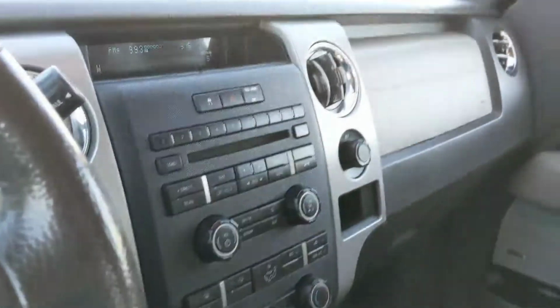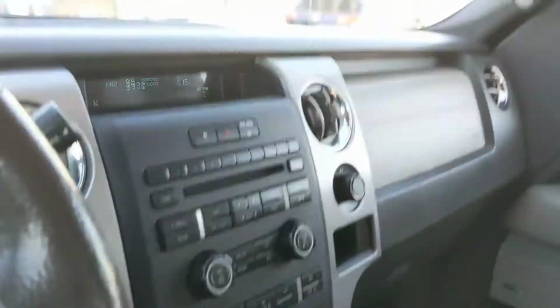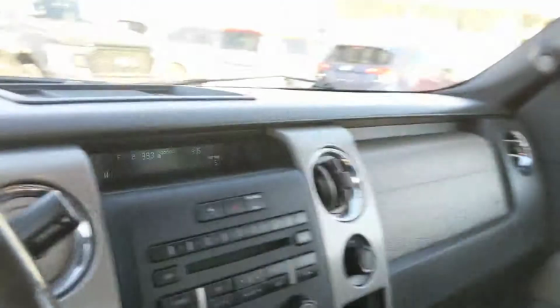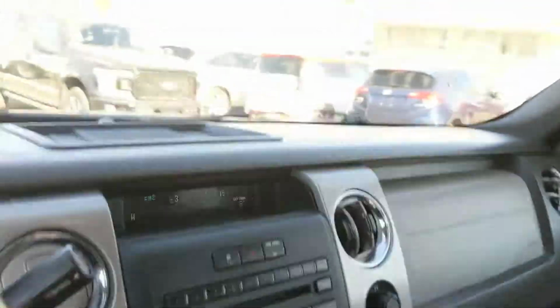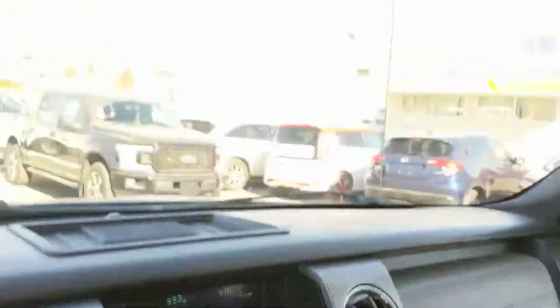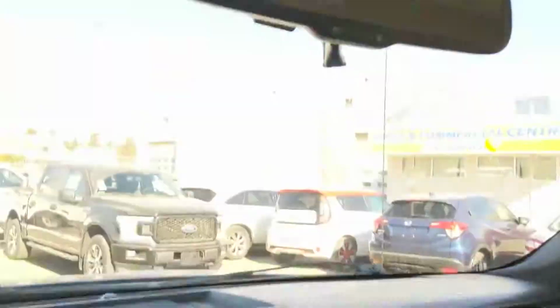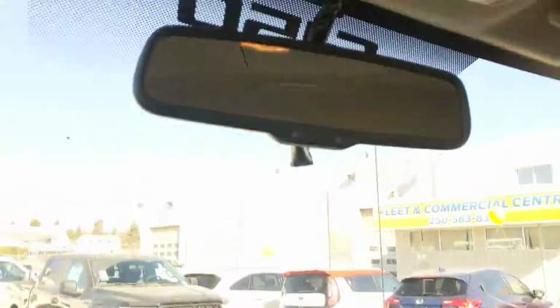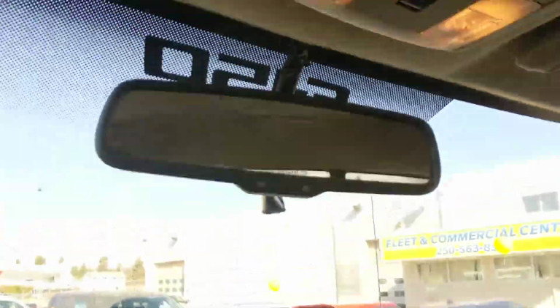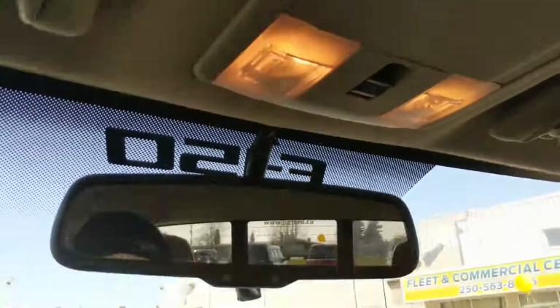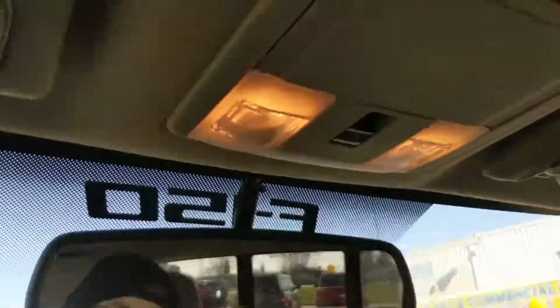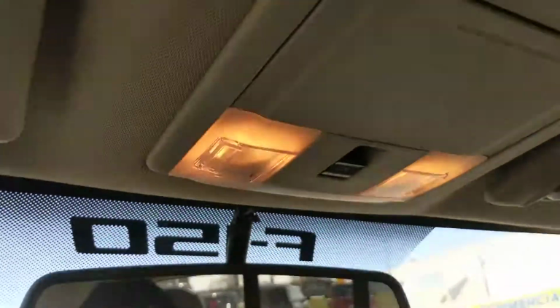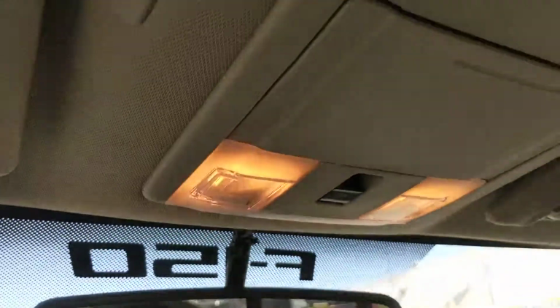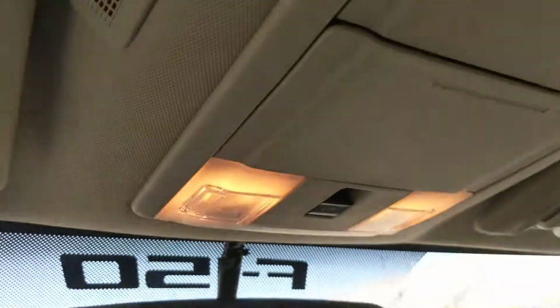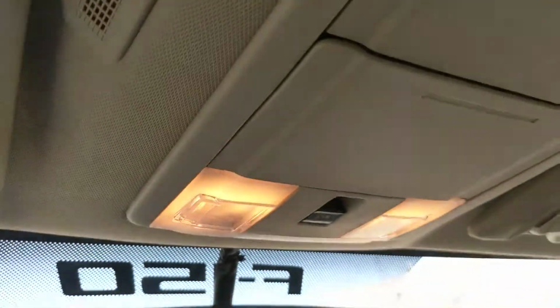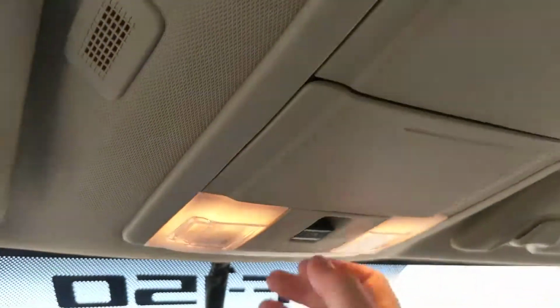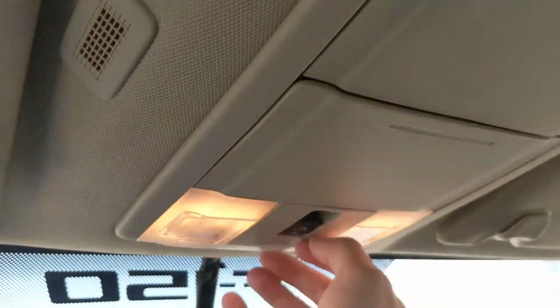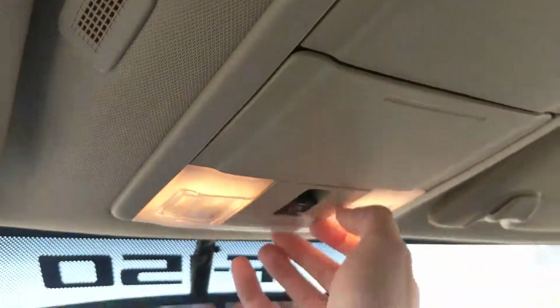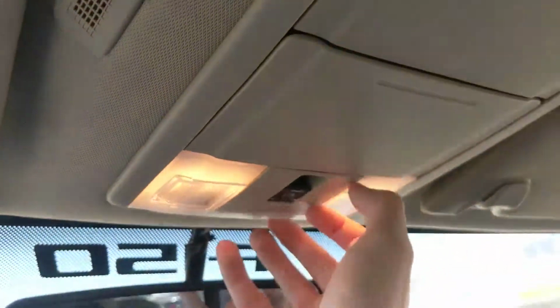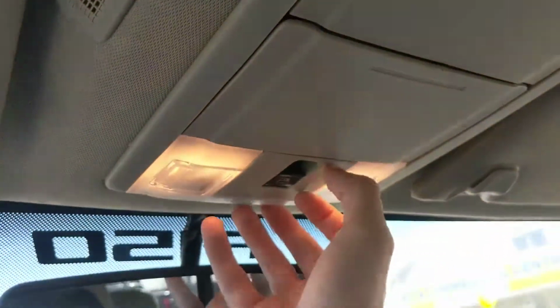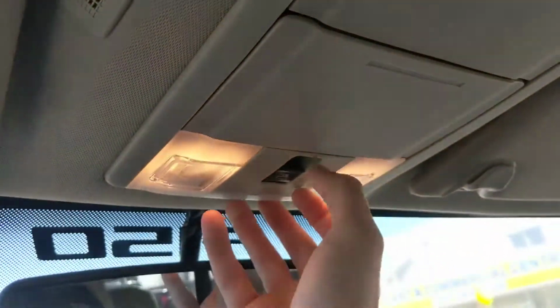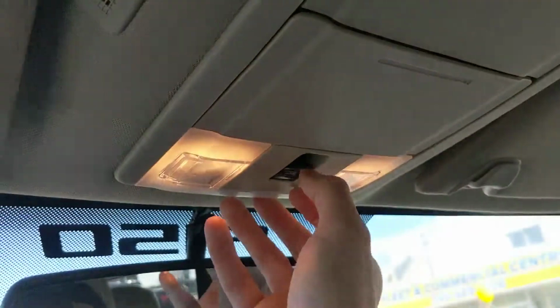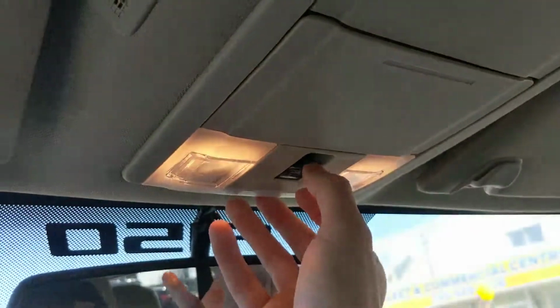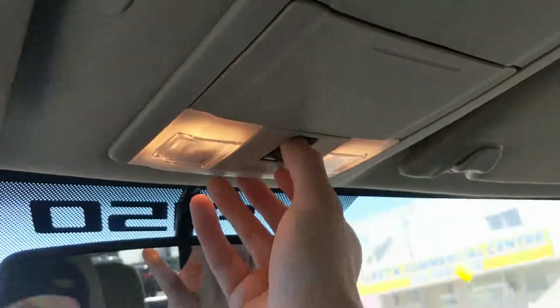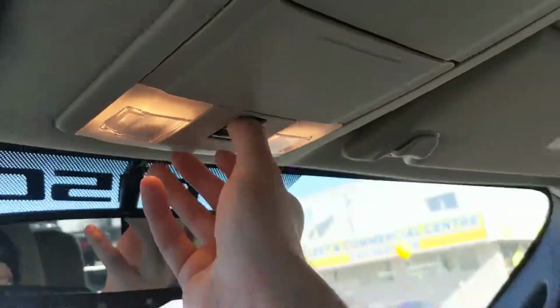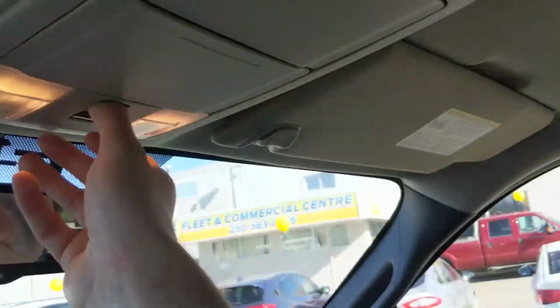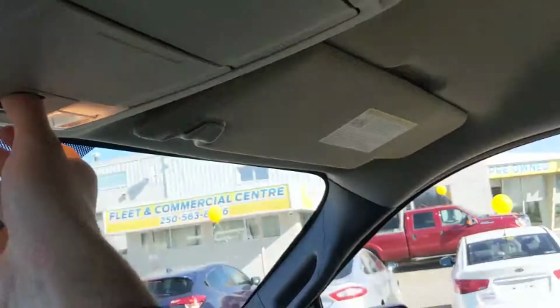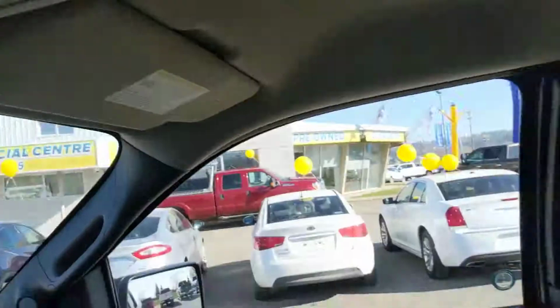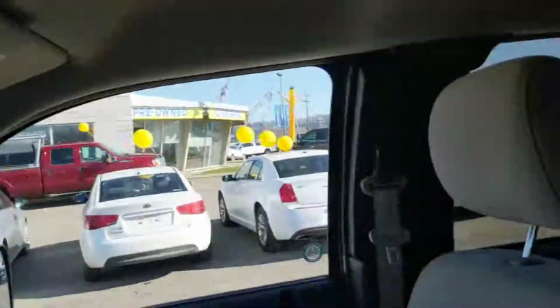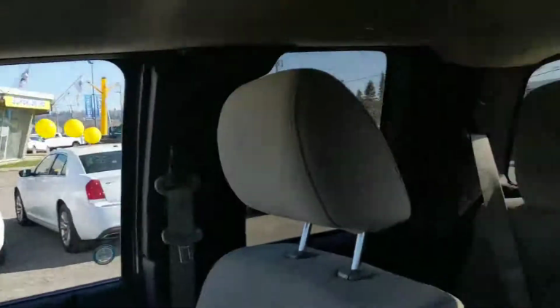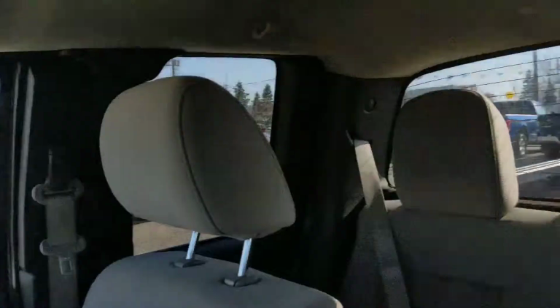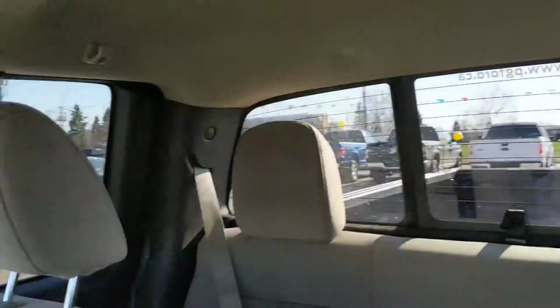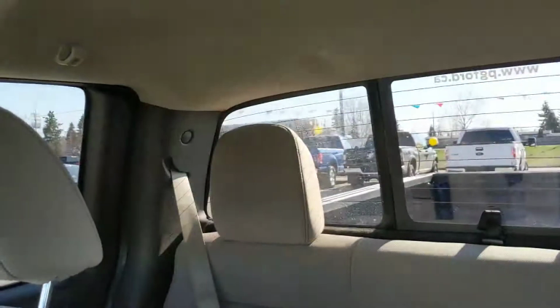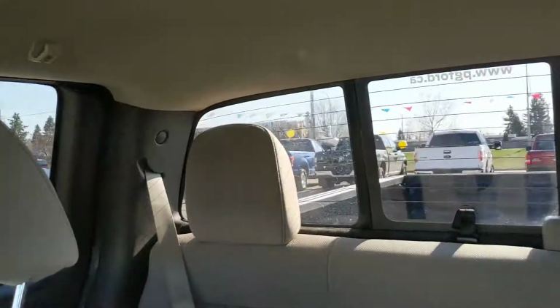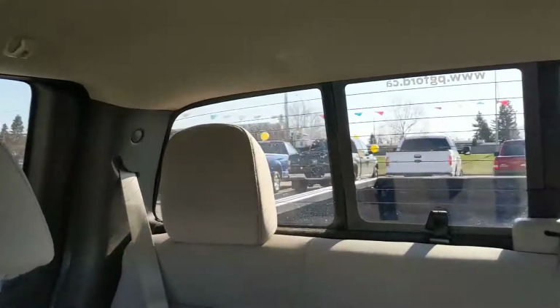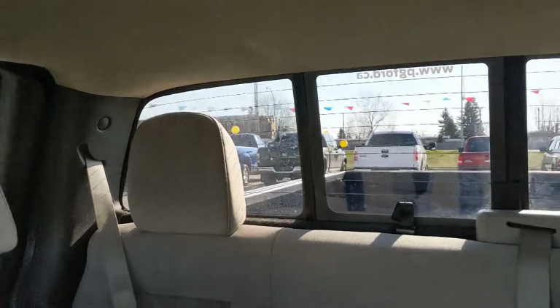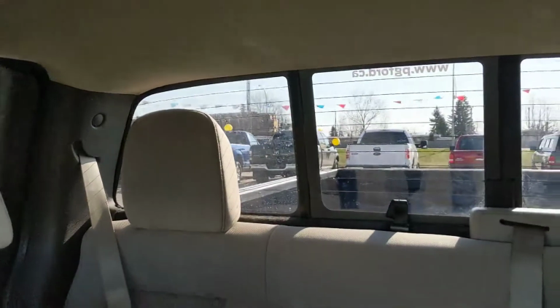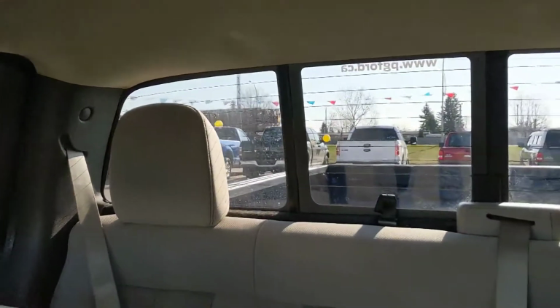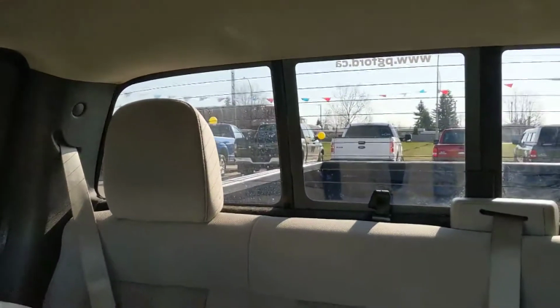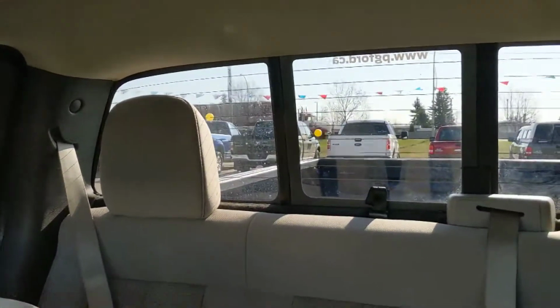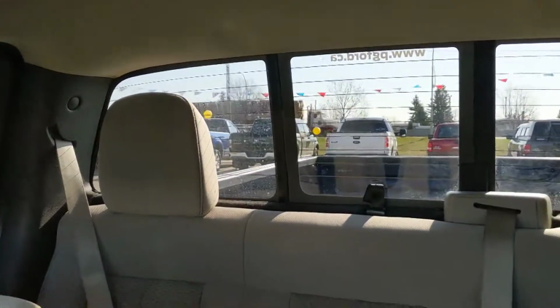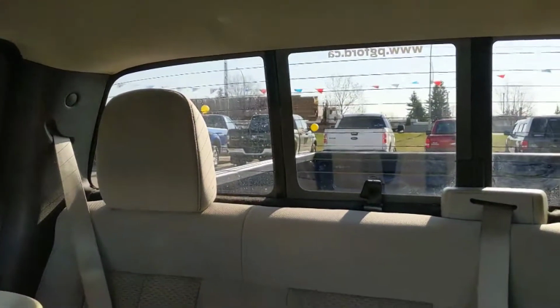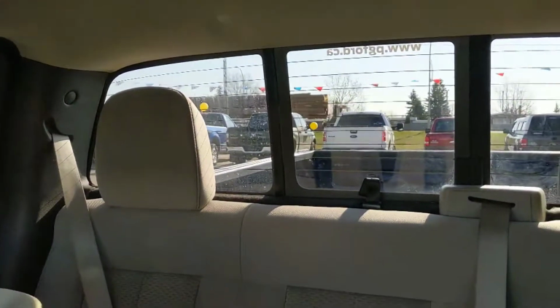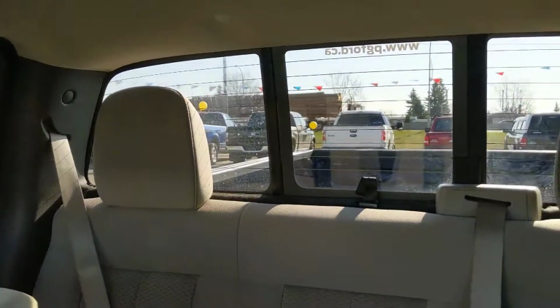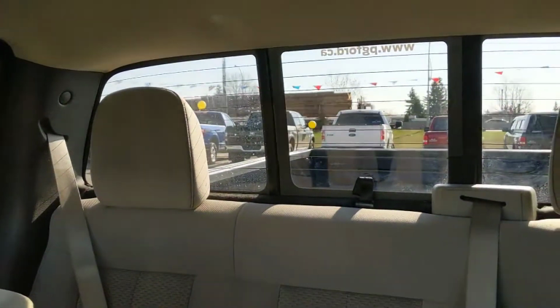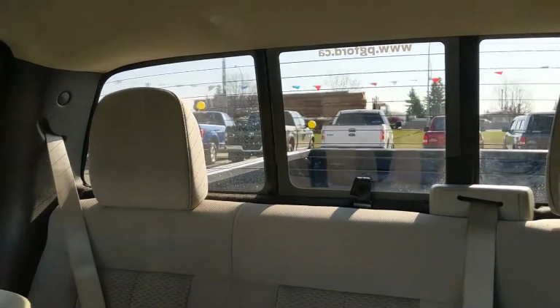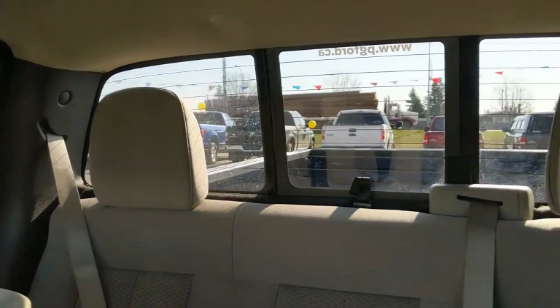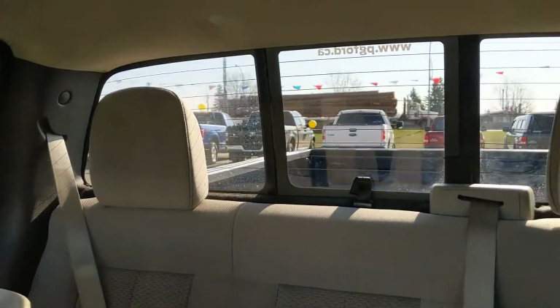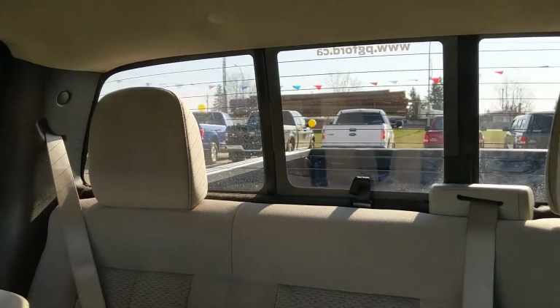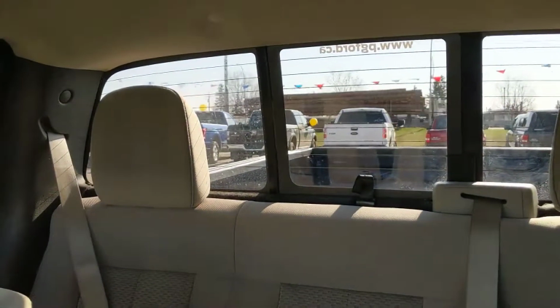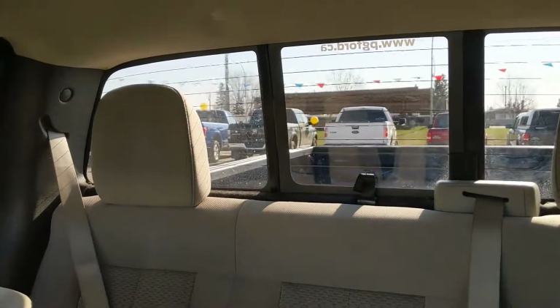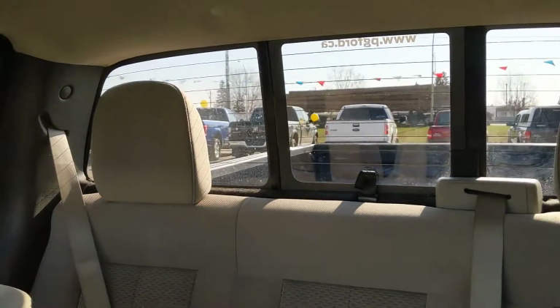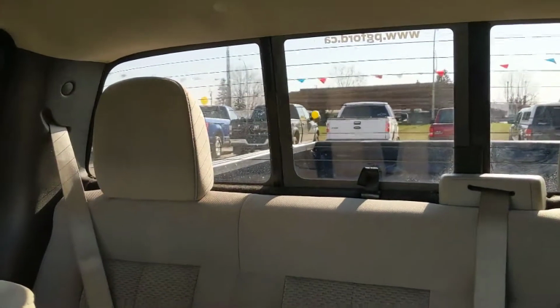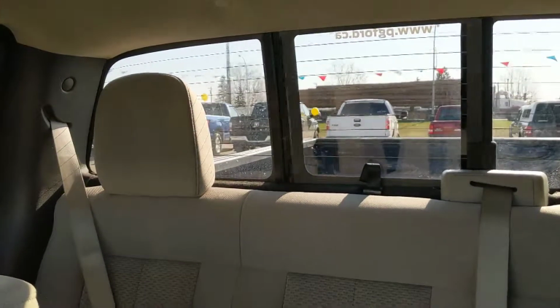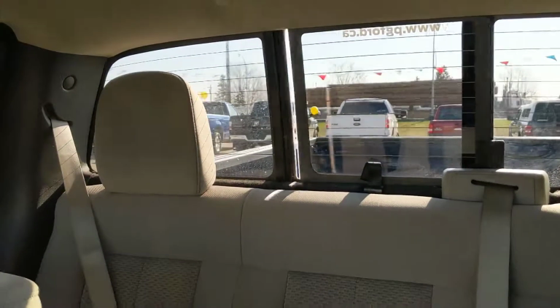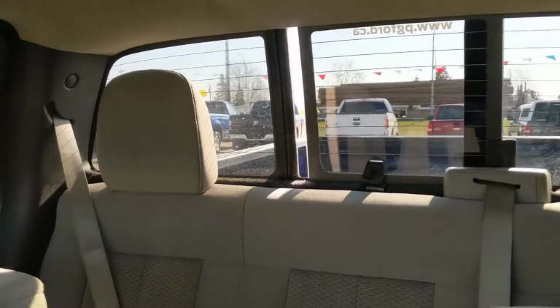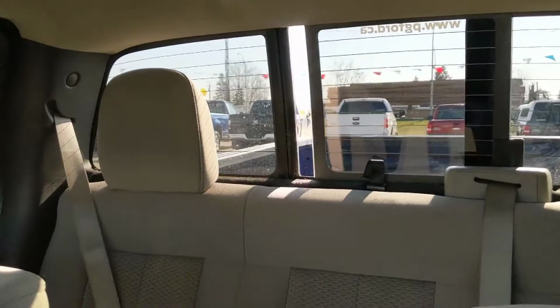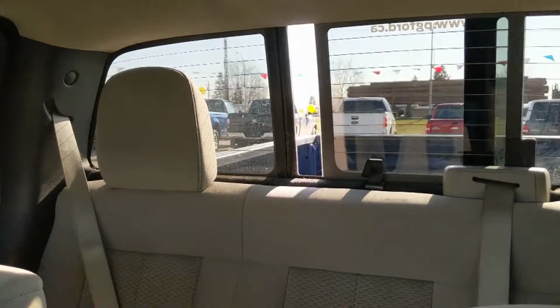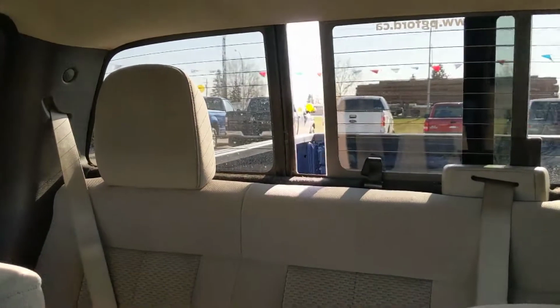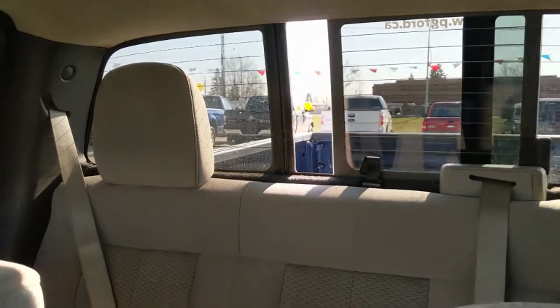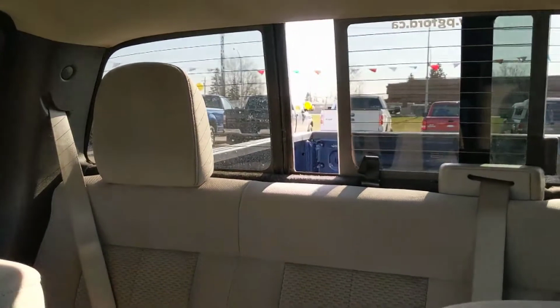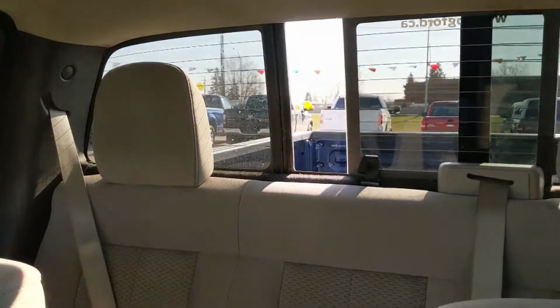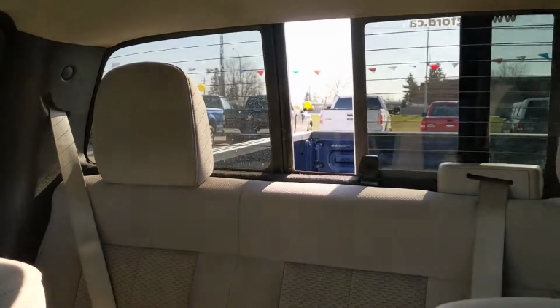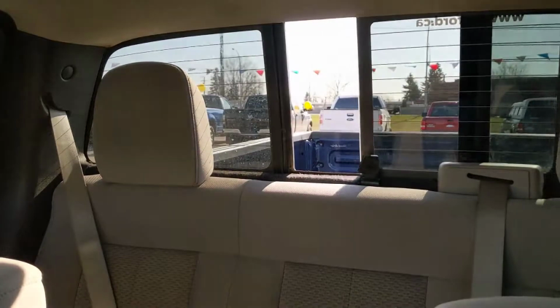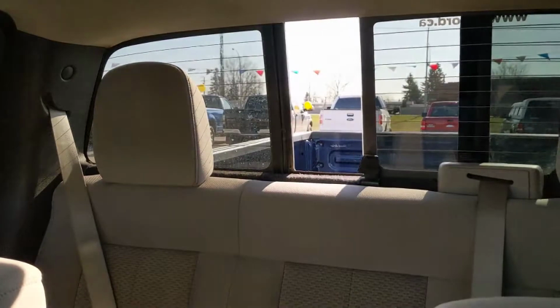And moving up, you have your switch to open your rear window, like so.